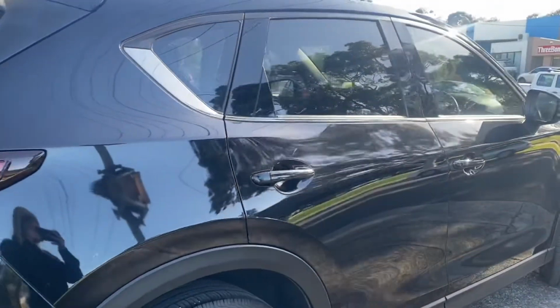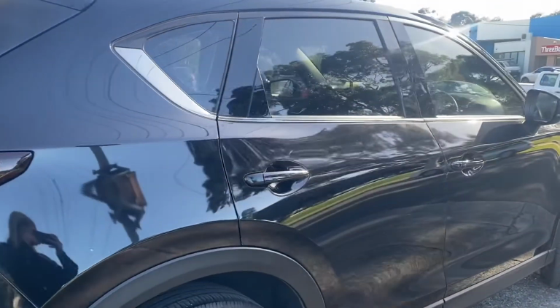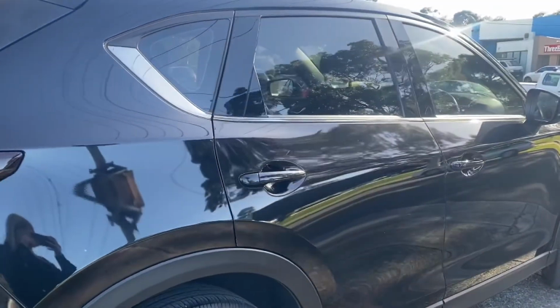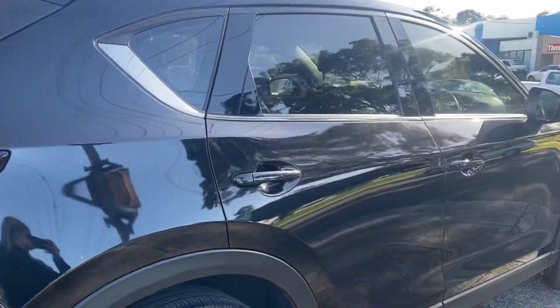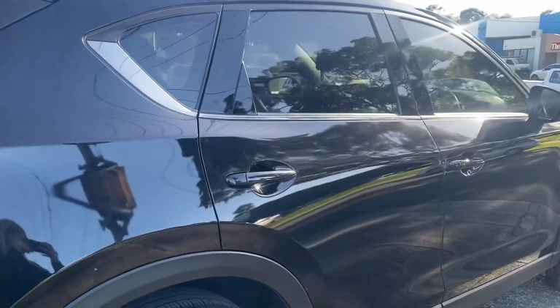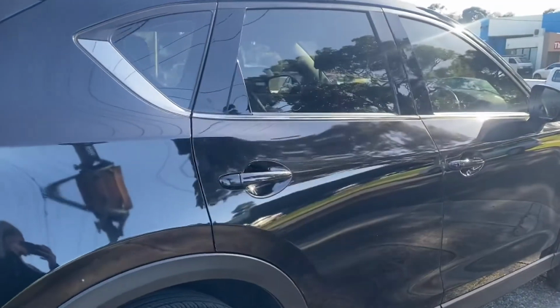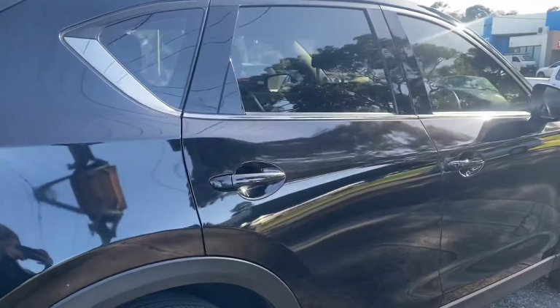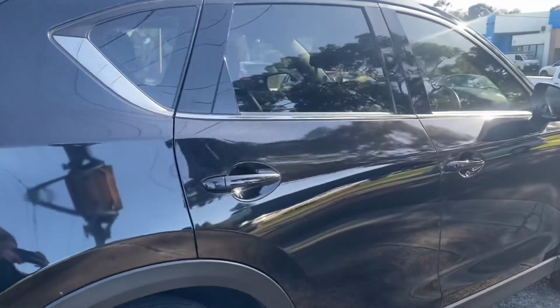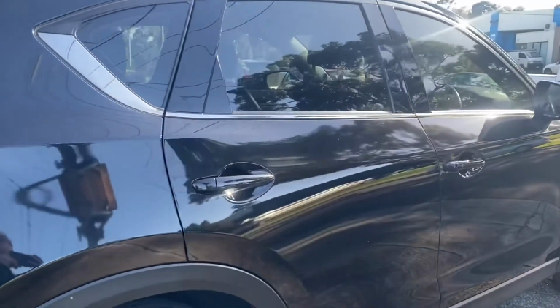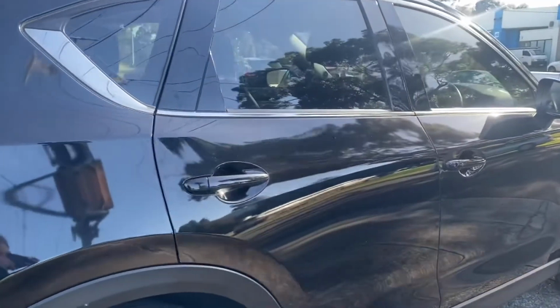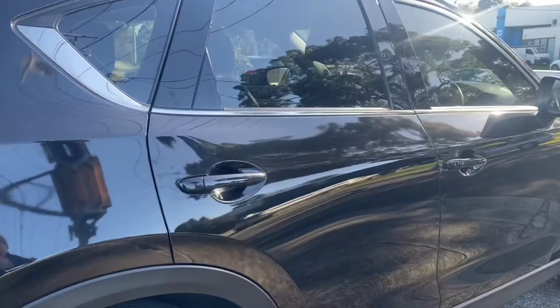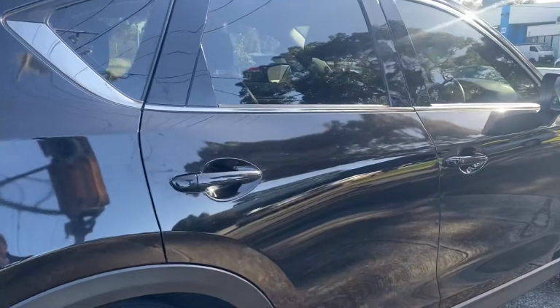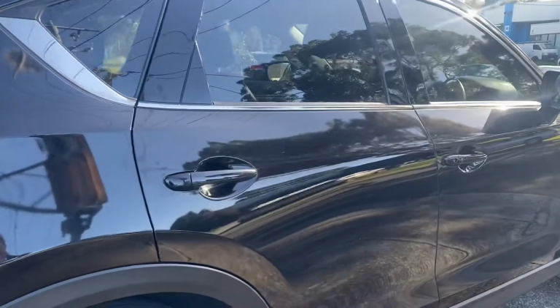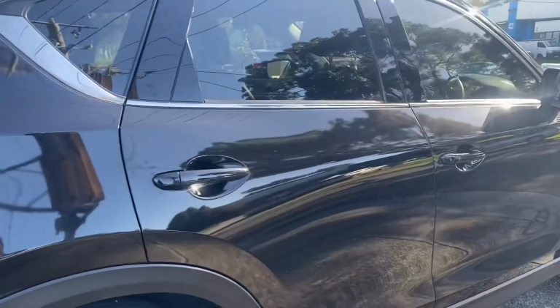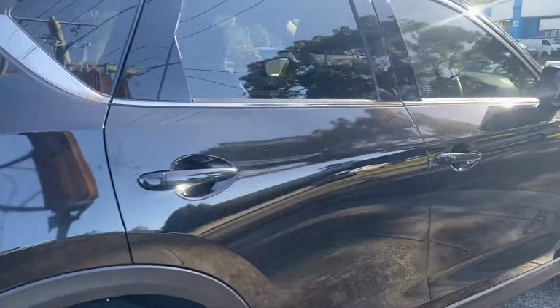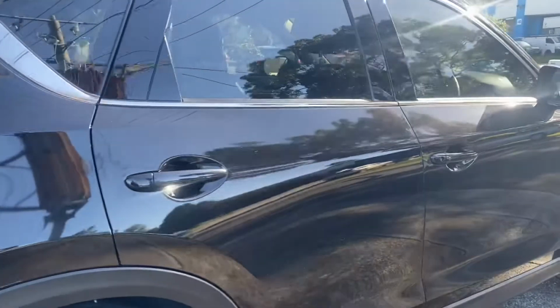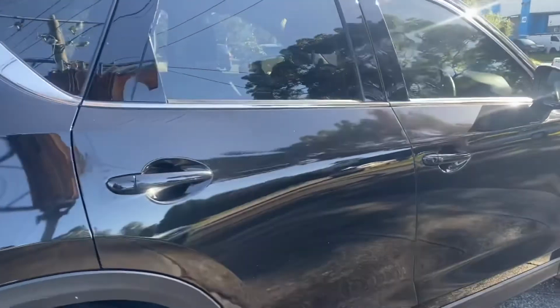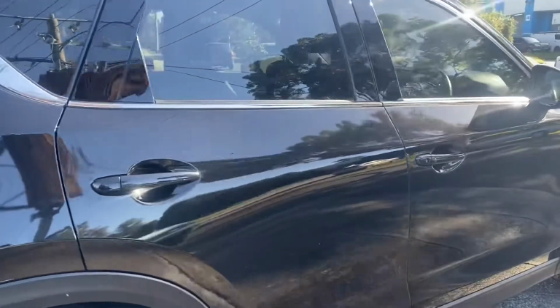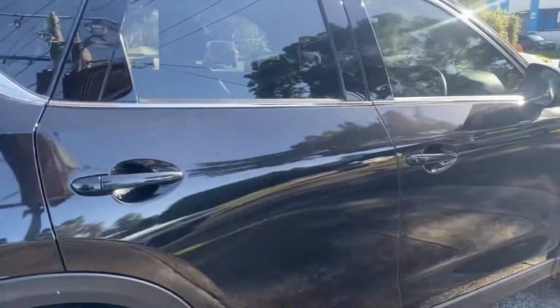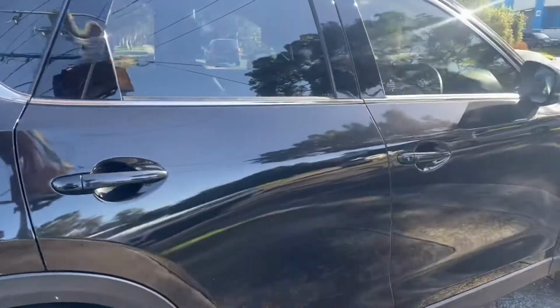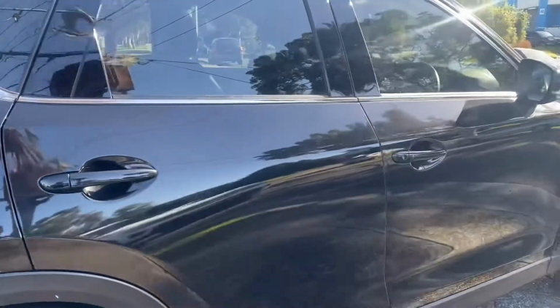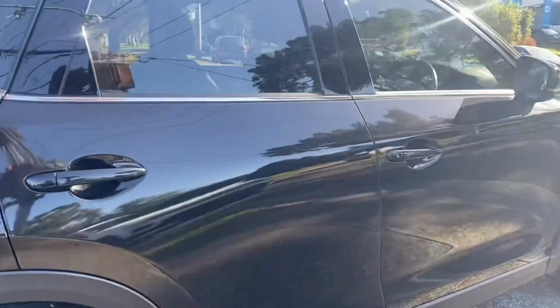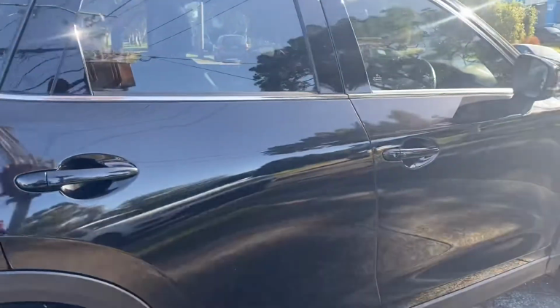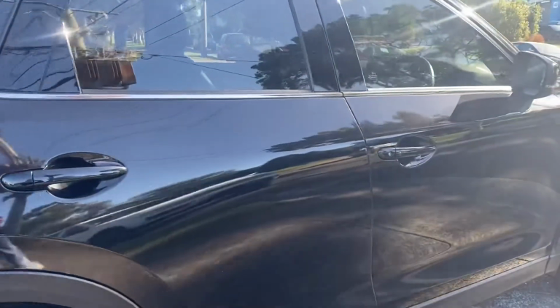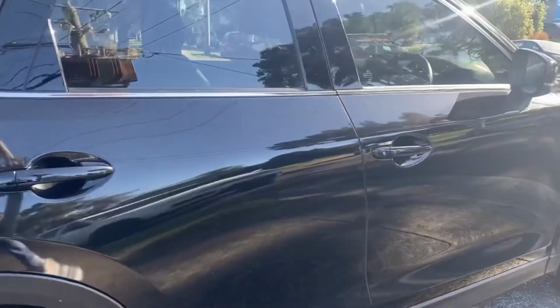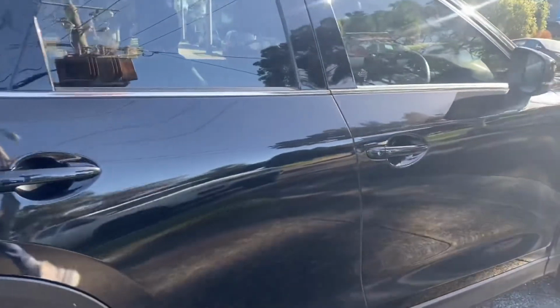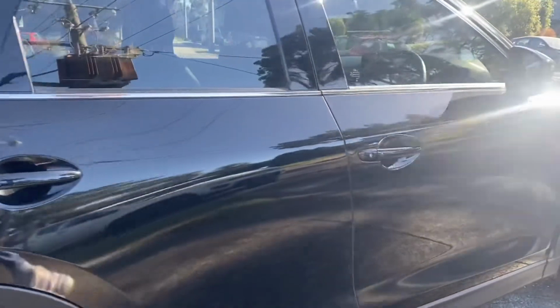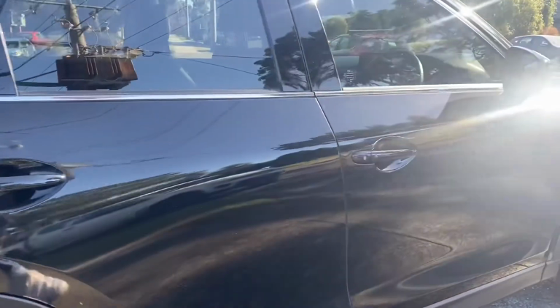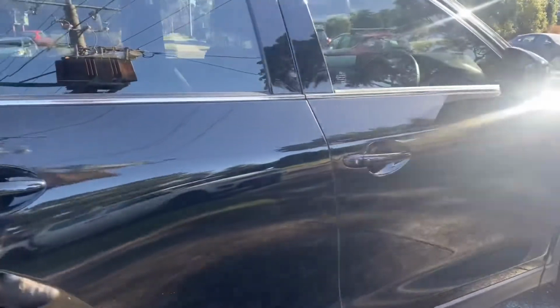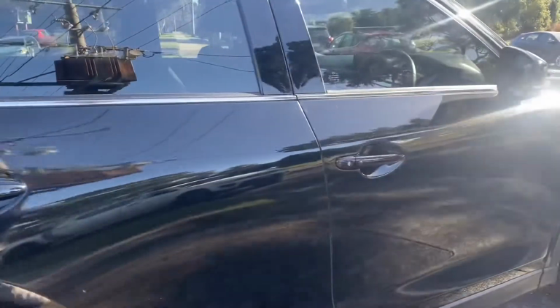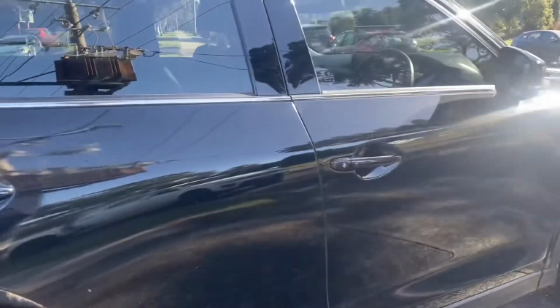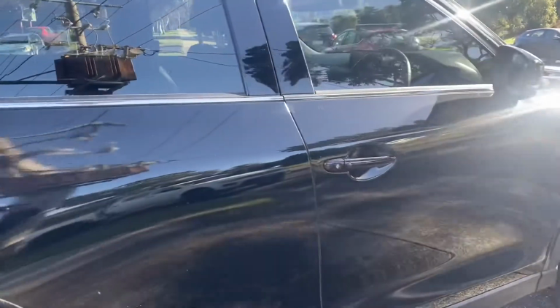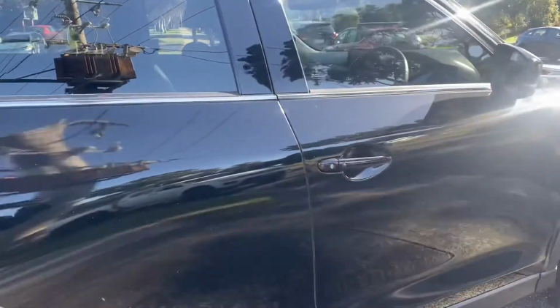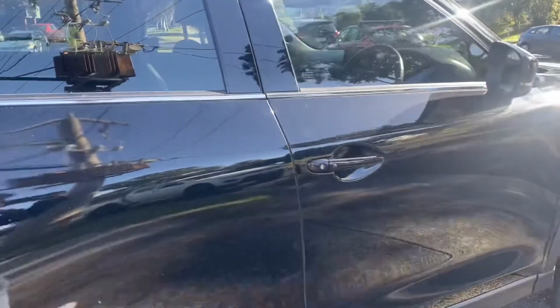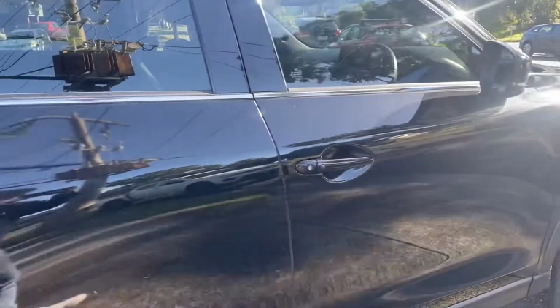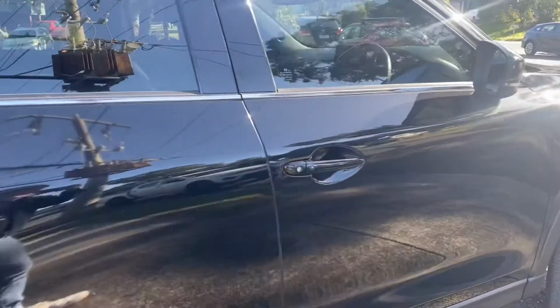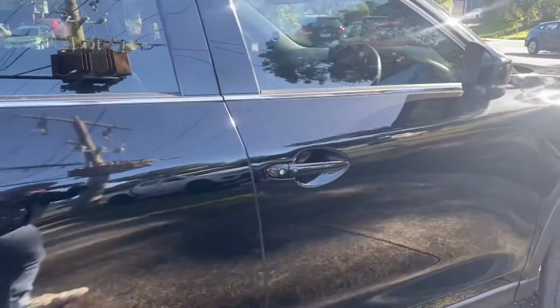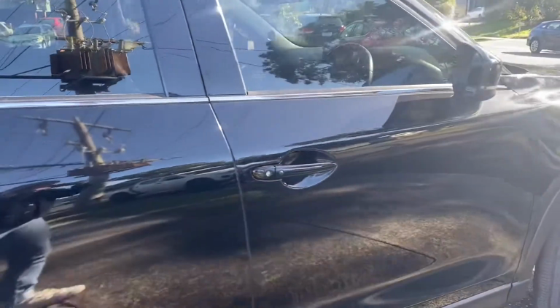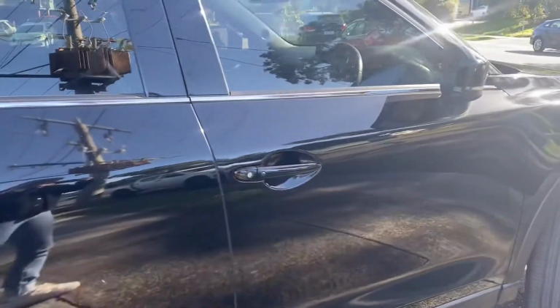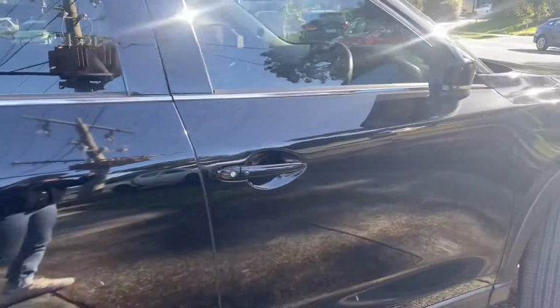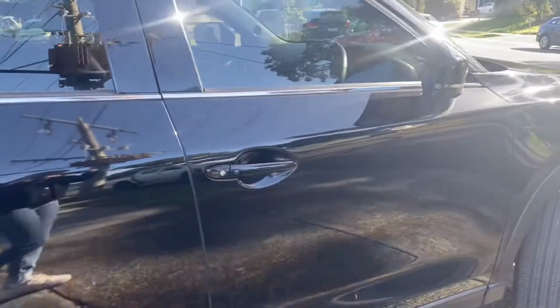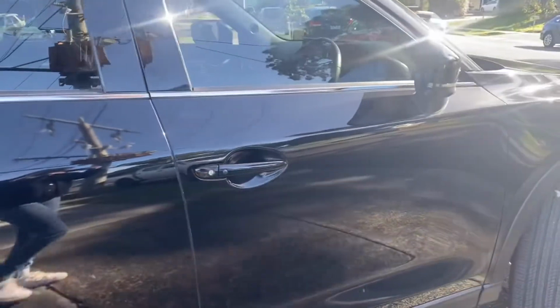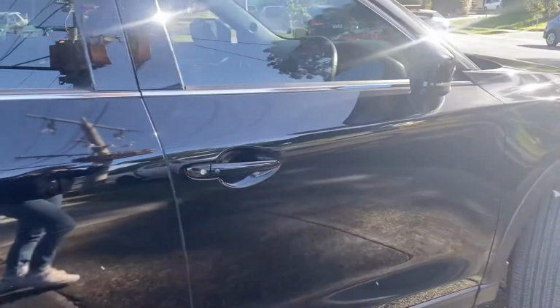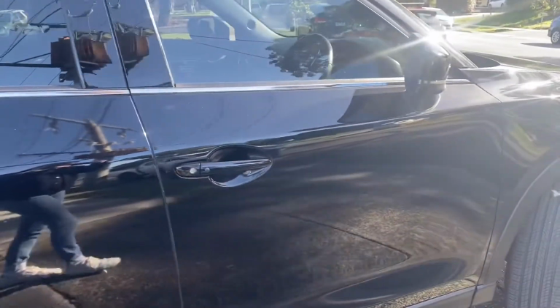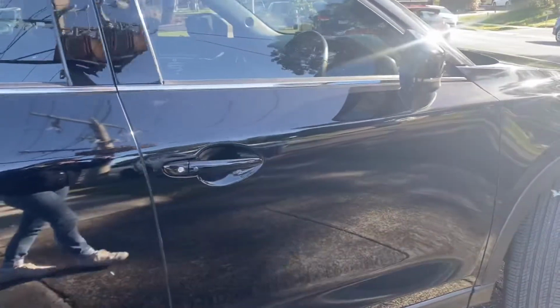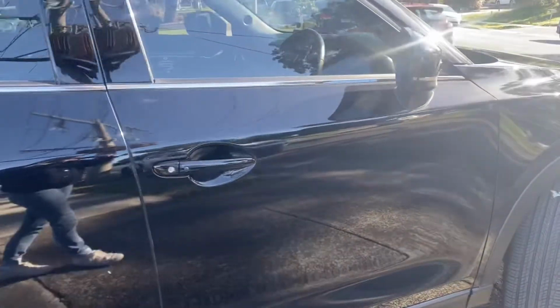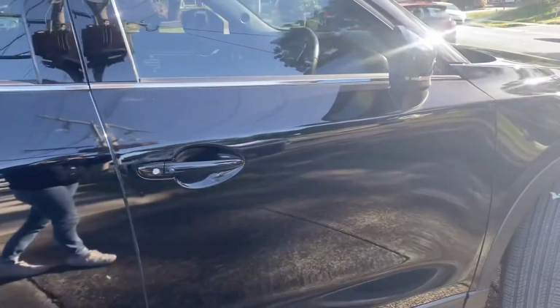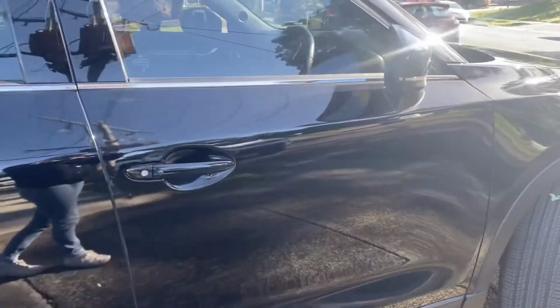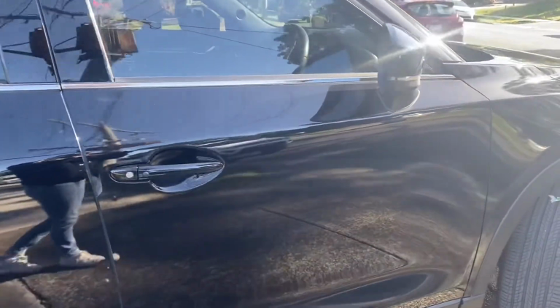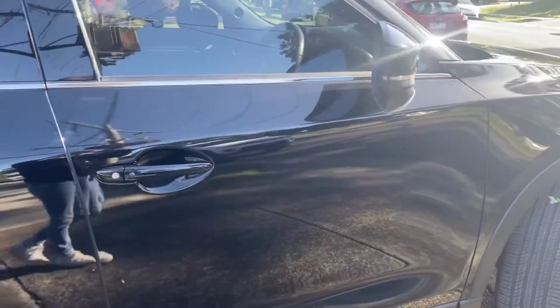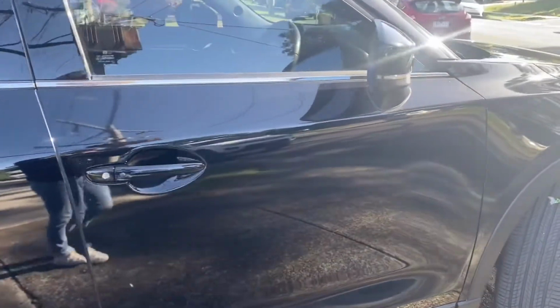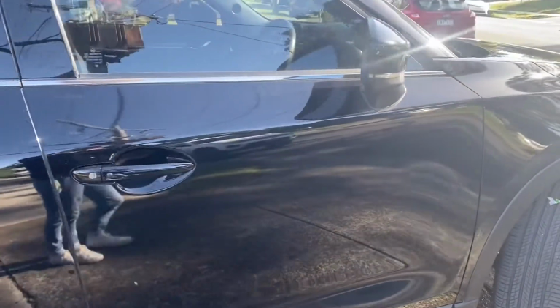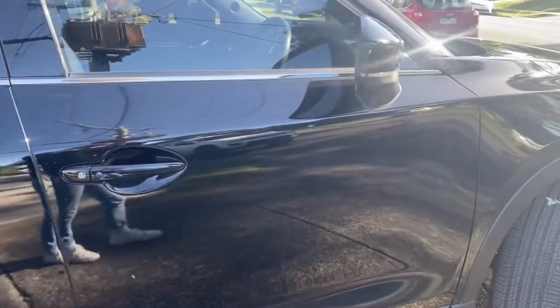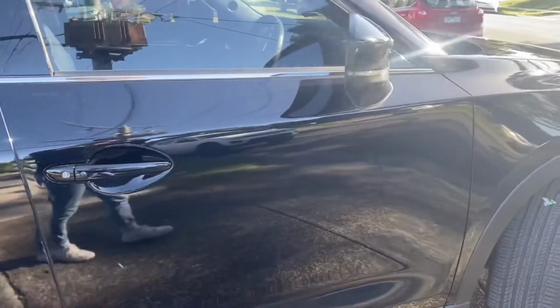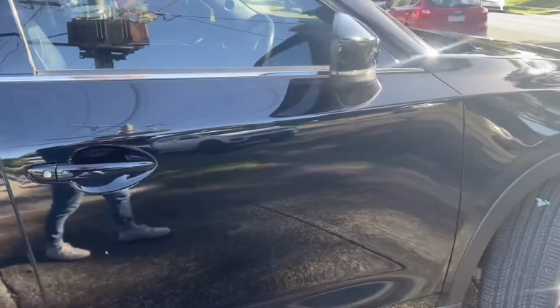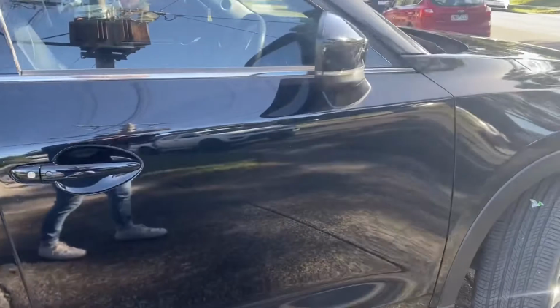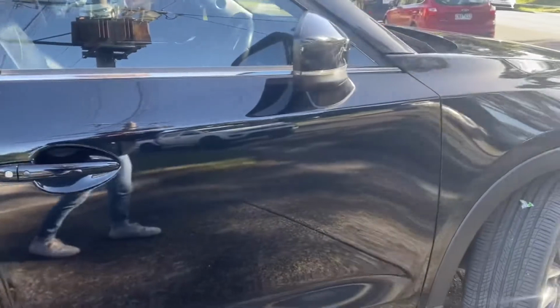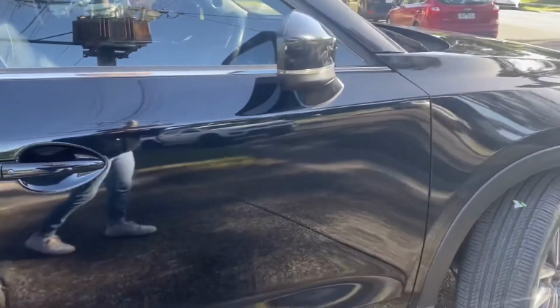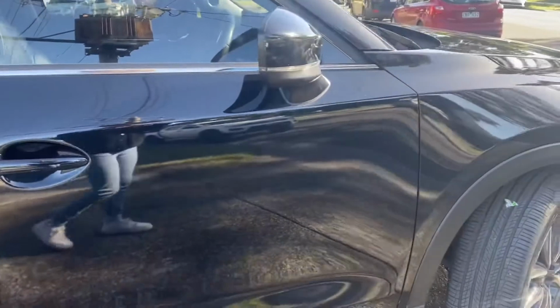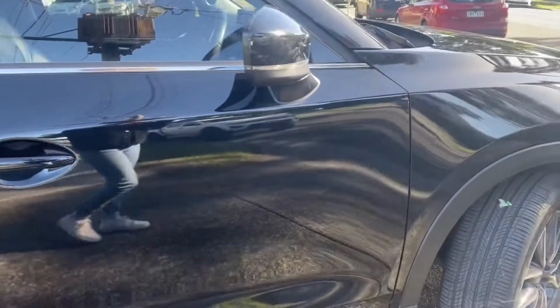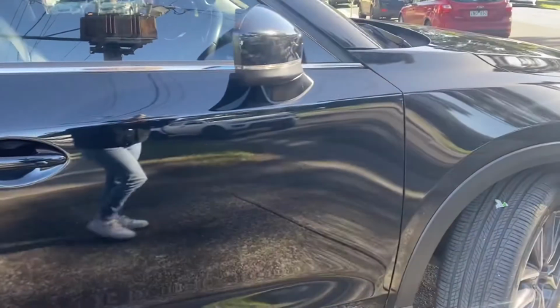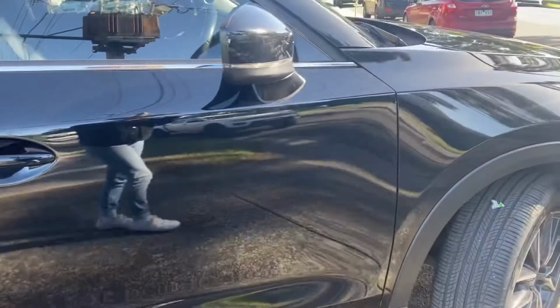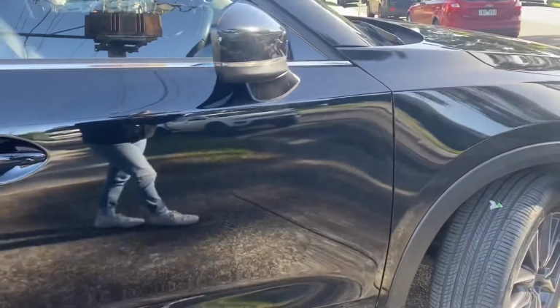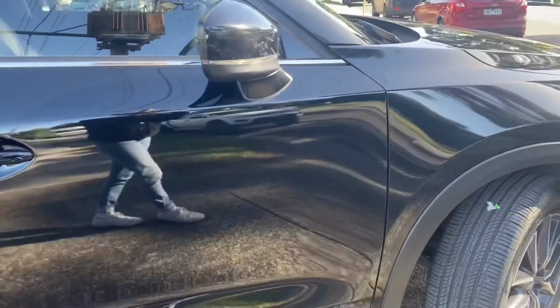Coming down the driver's side now, you can see it's all the same story — no minor dents or scratches or anything like that.